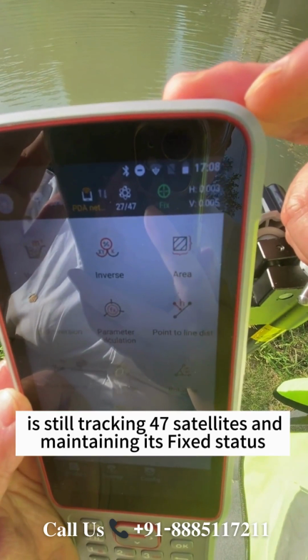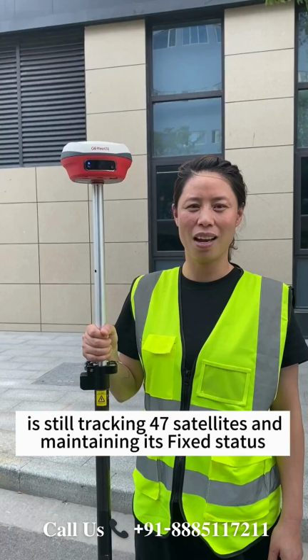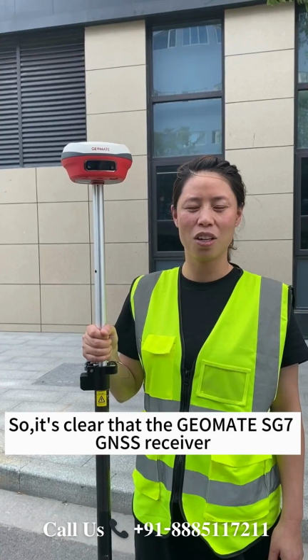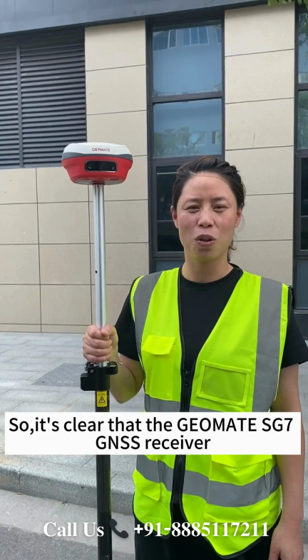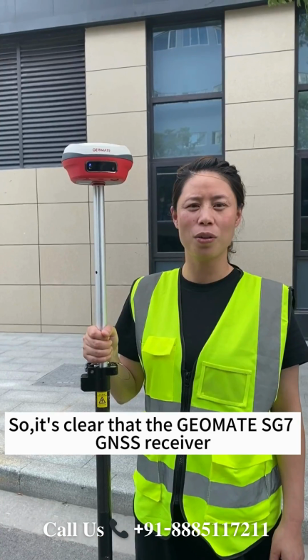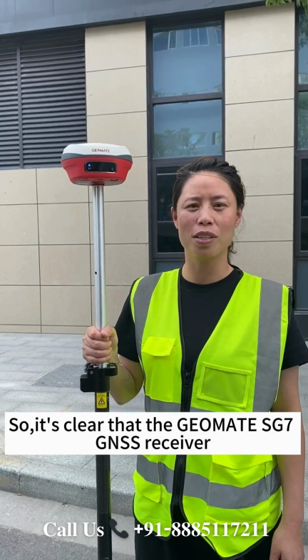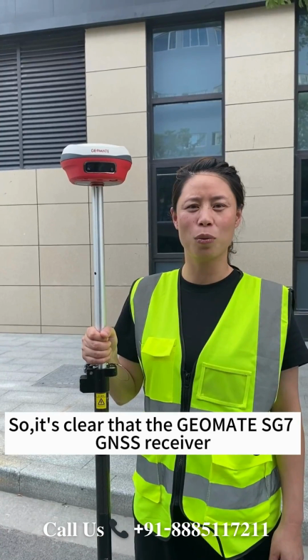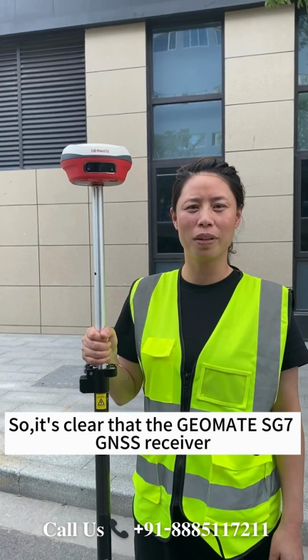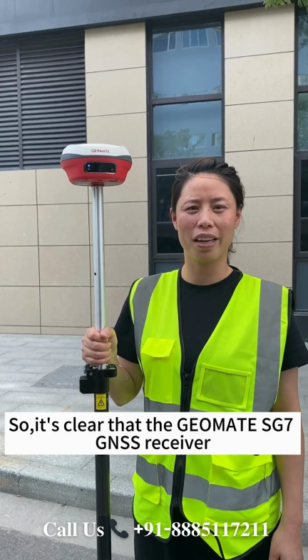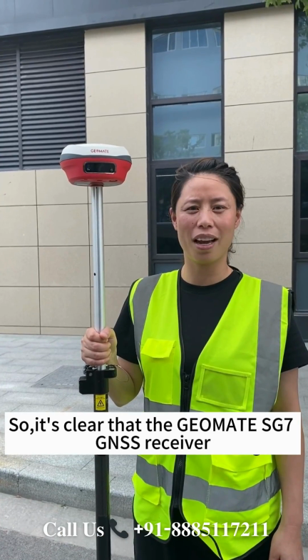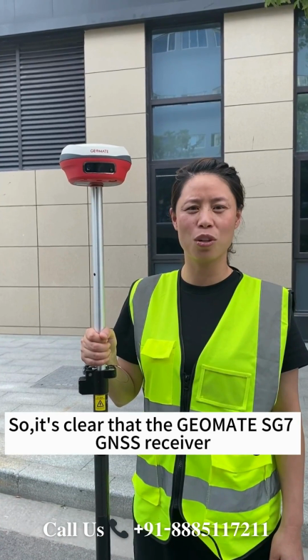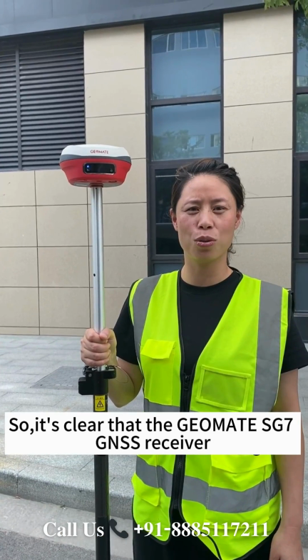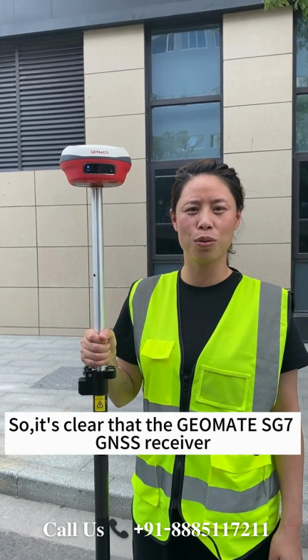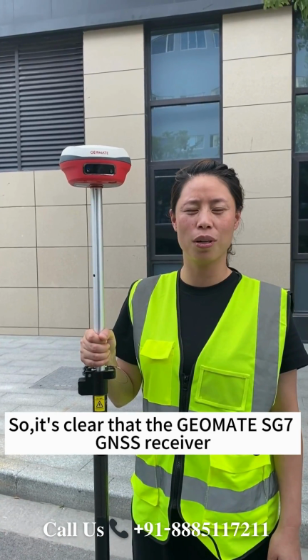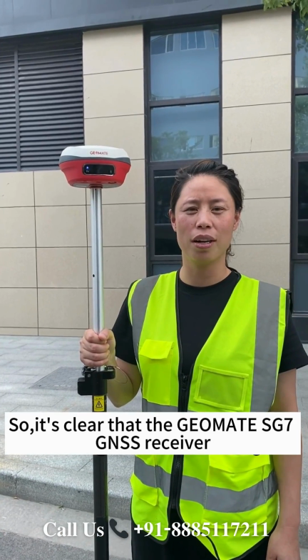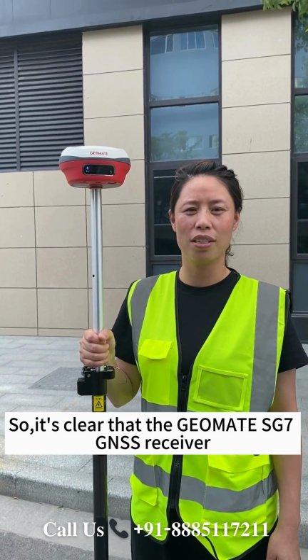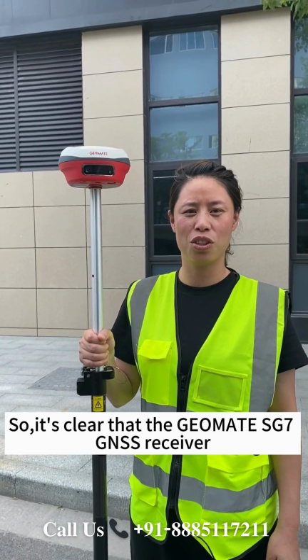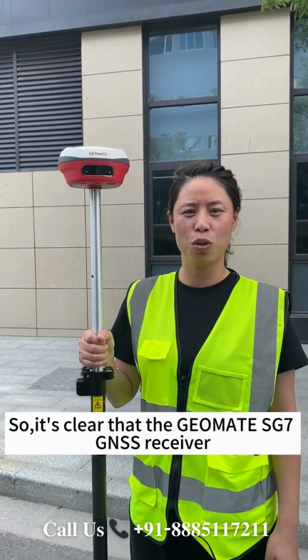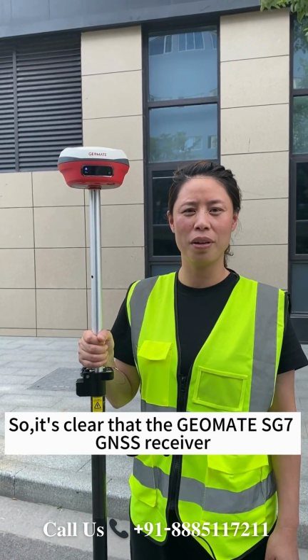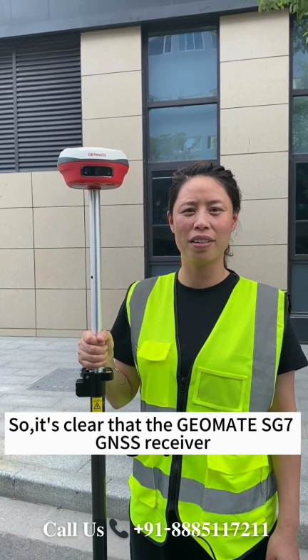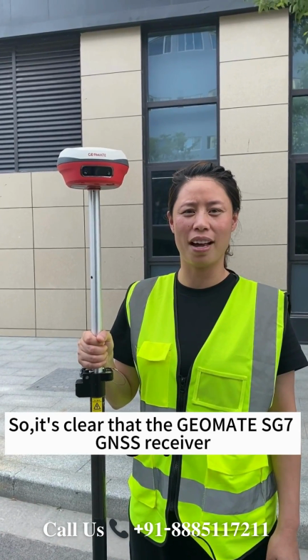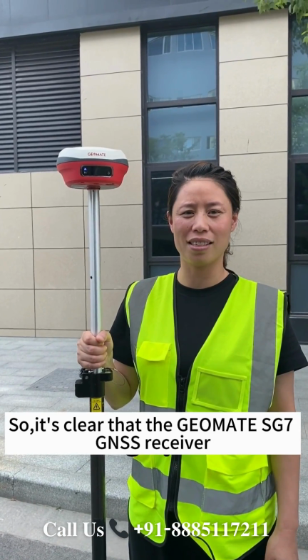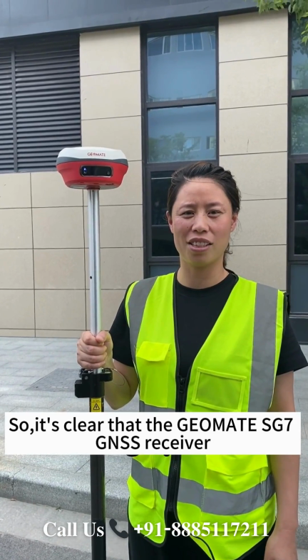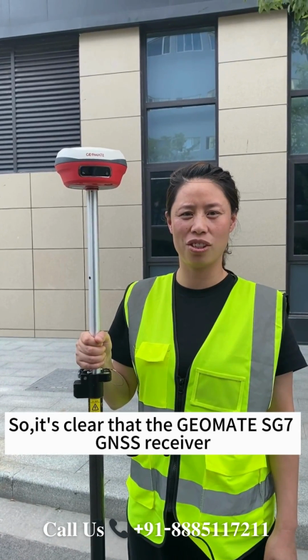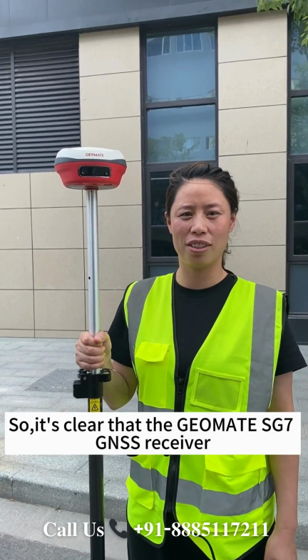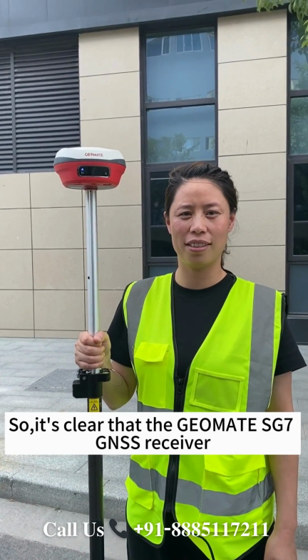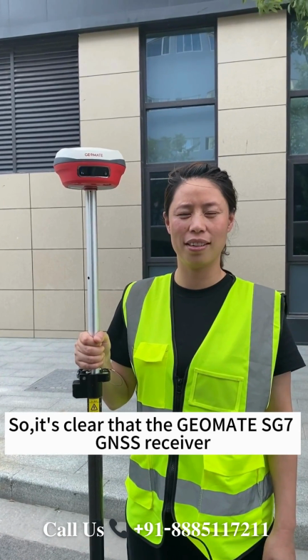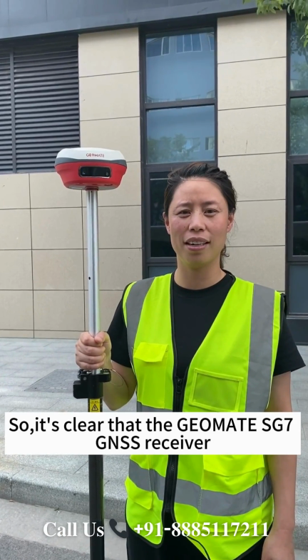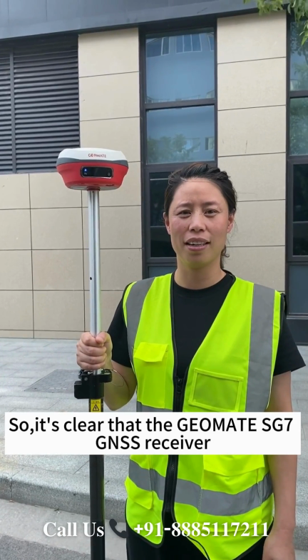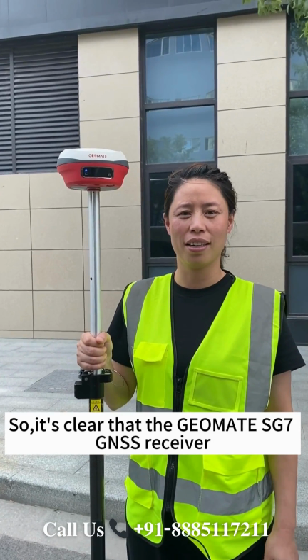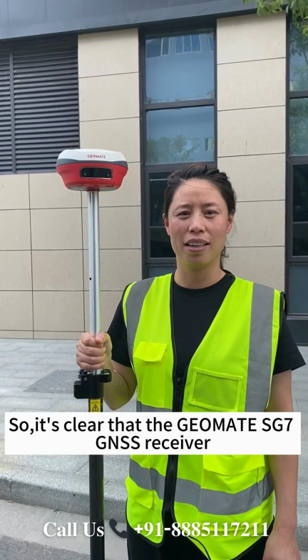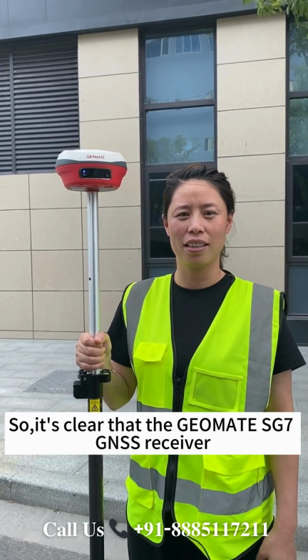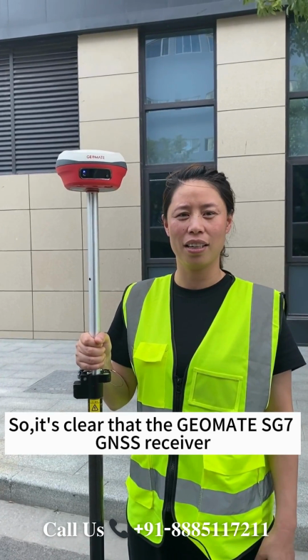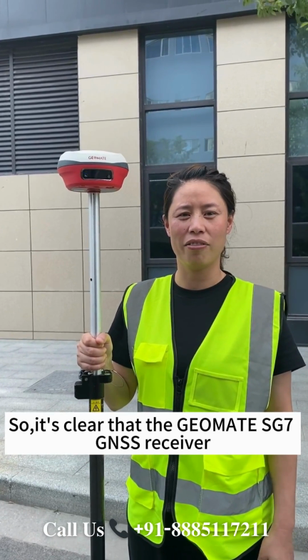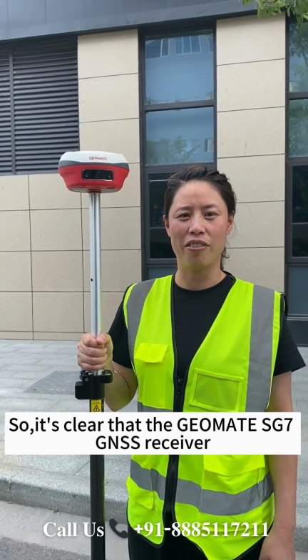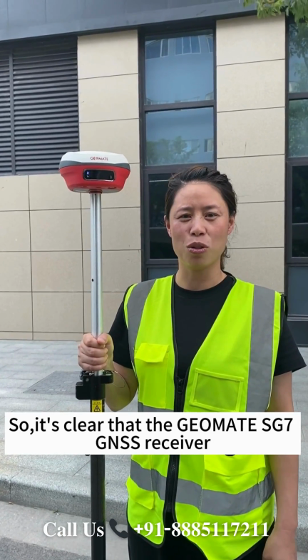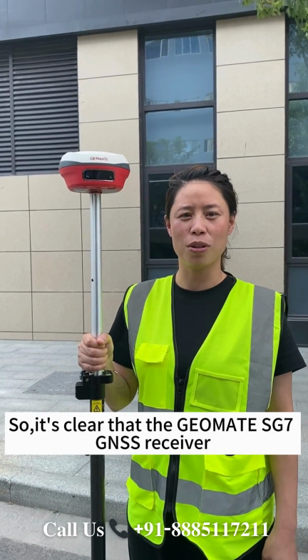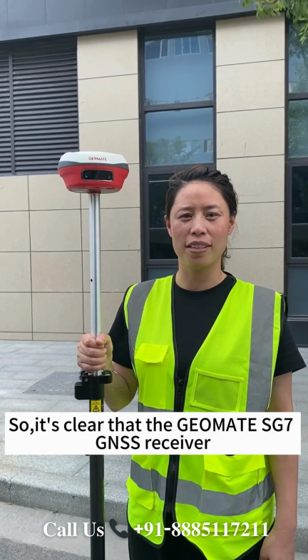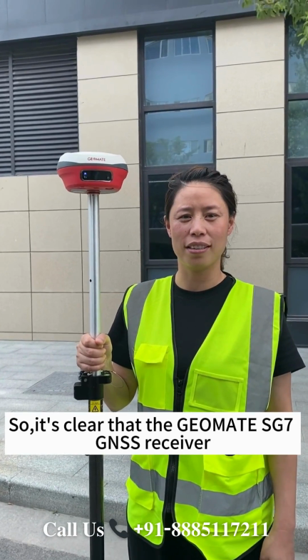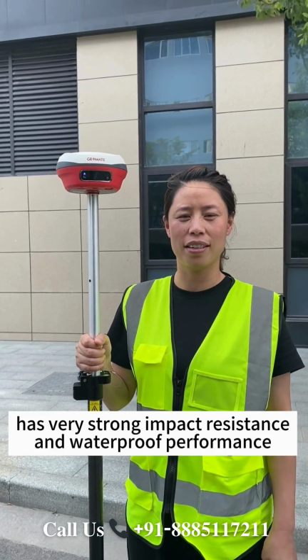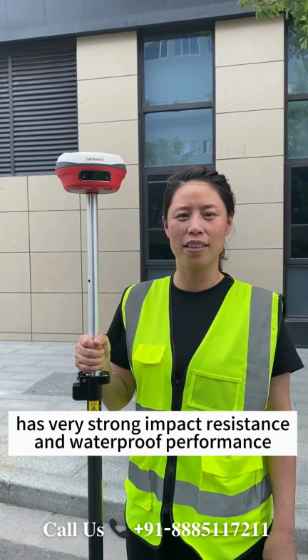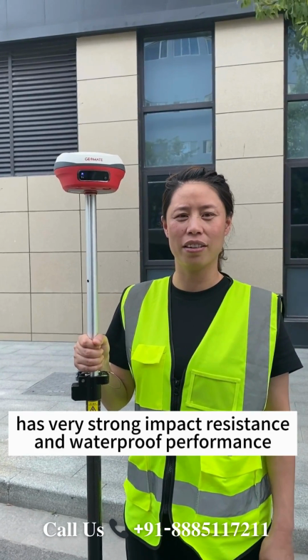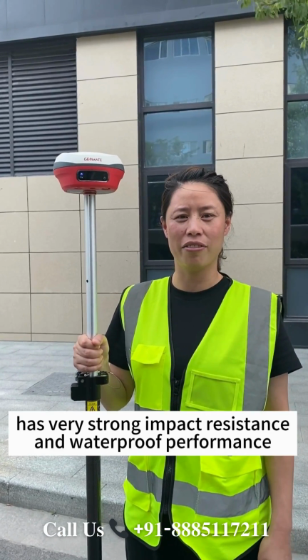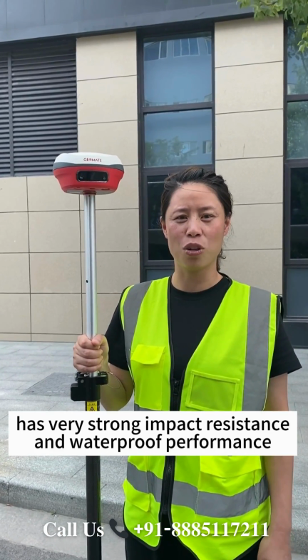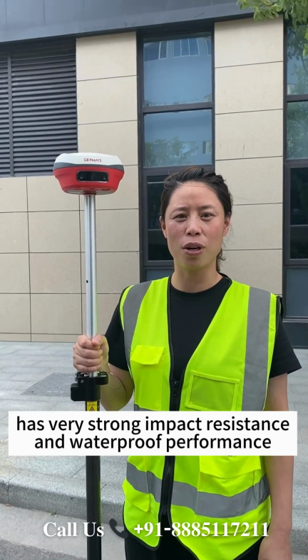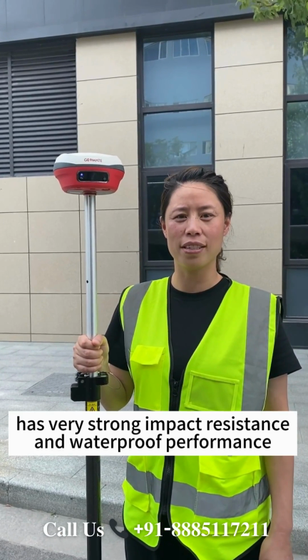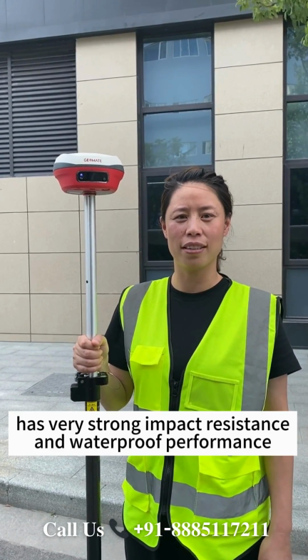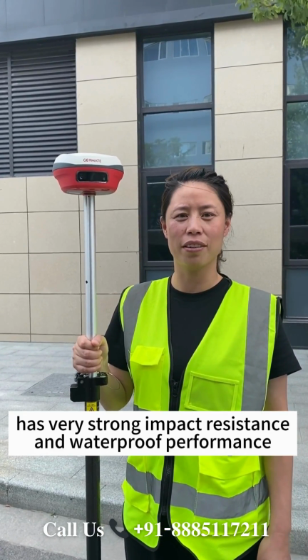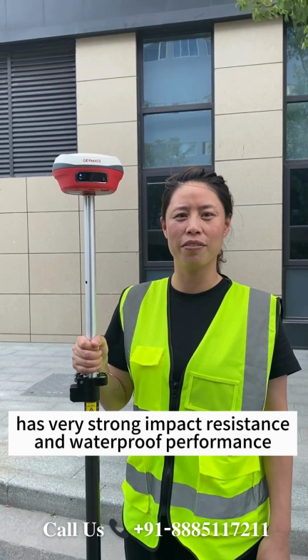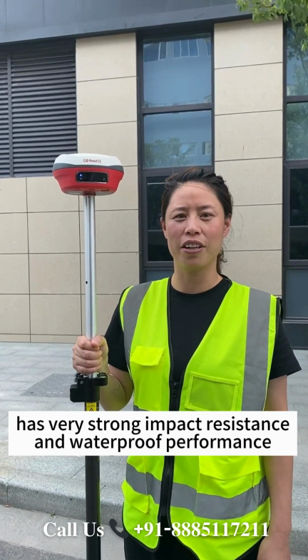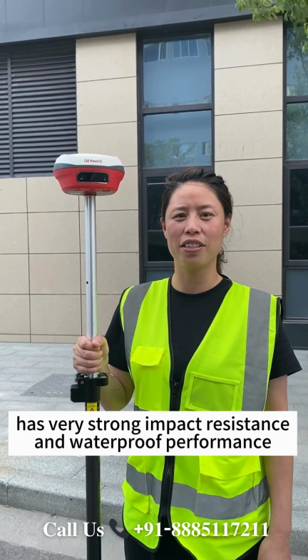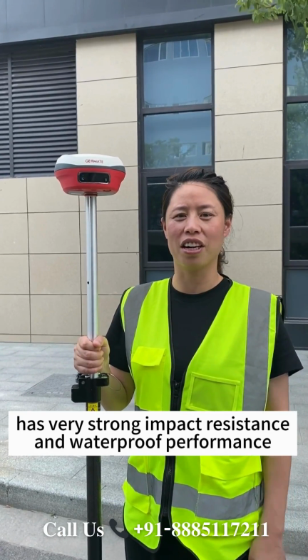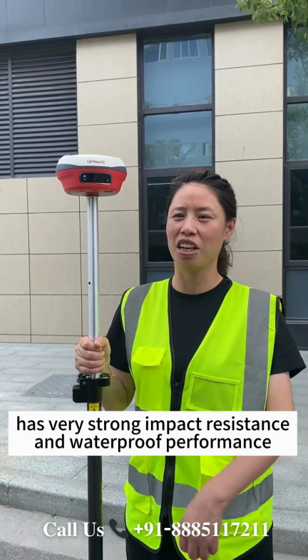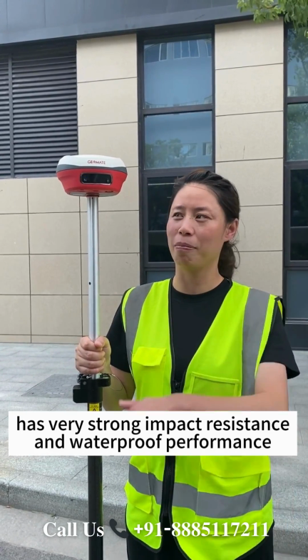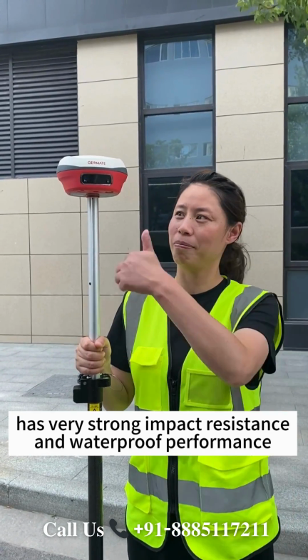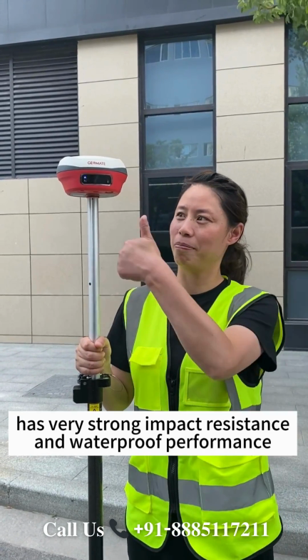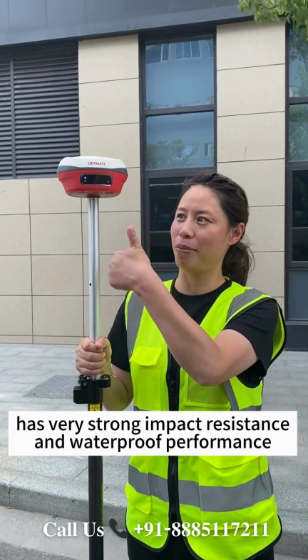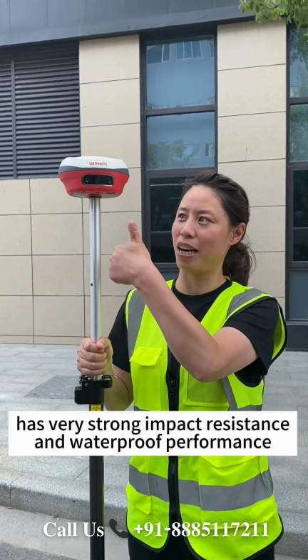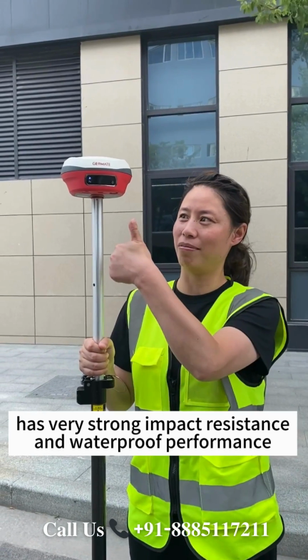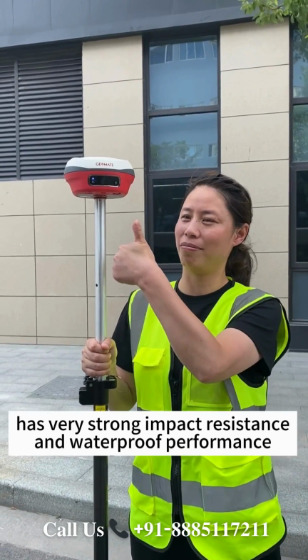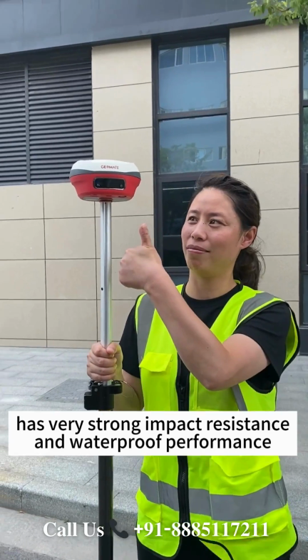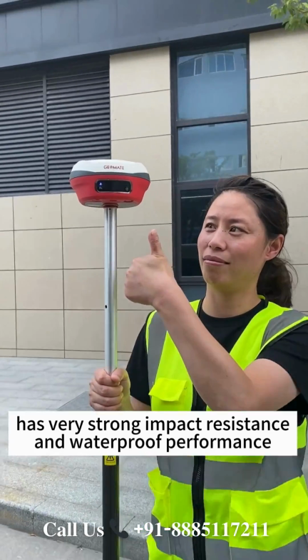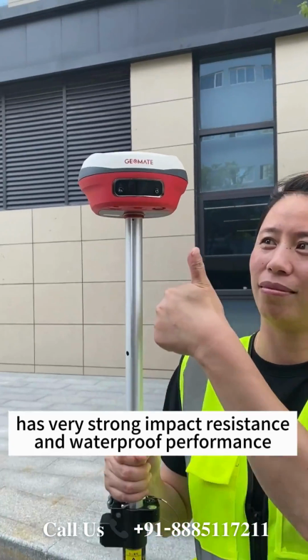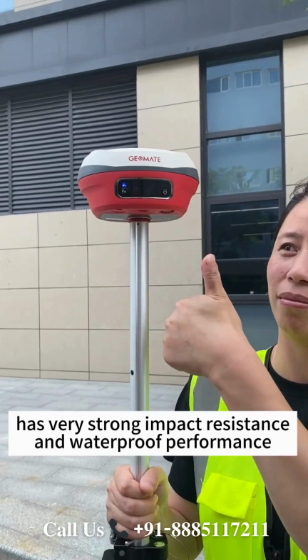So, it's clear that the GM8 SG7 GNSS receiver has very strong impact resistance and waterproof performance.